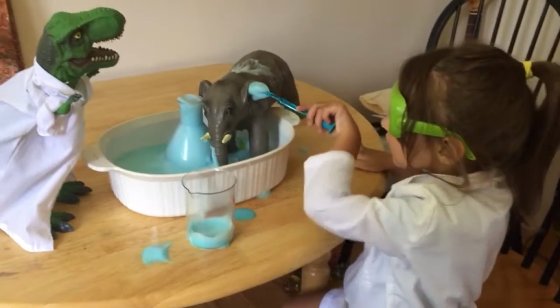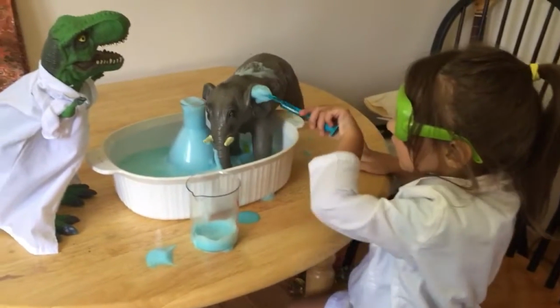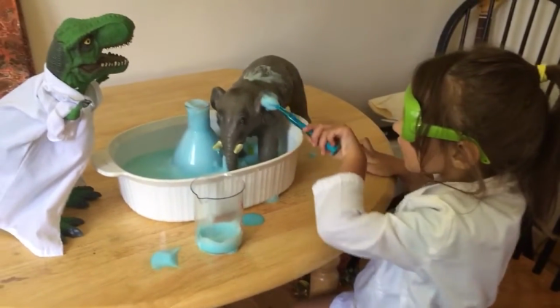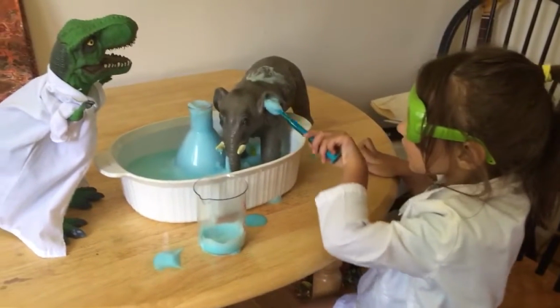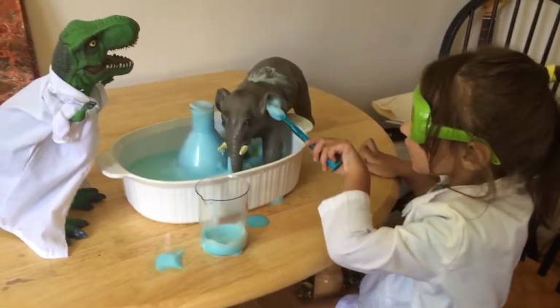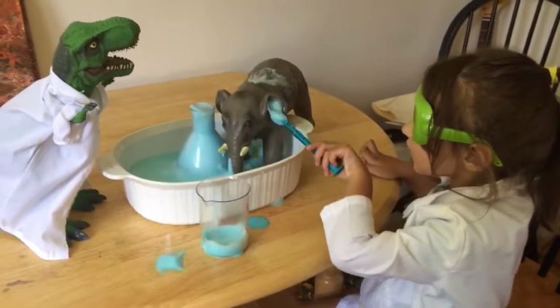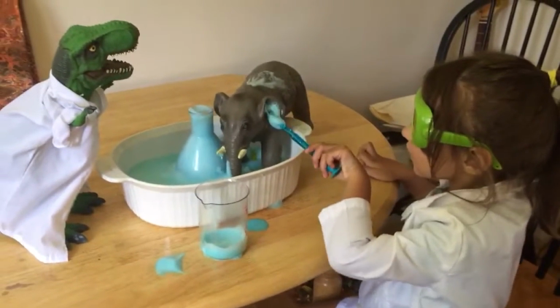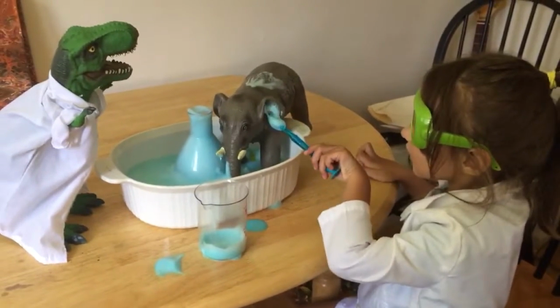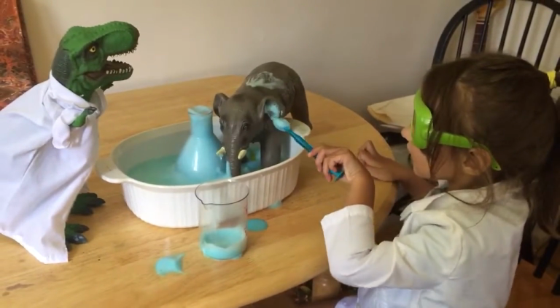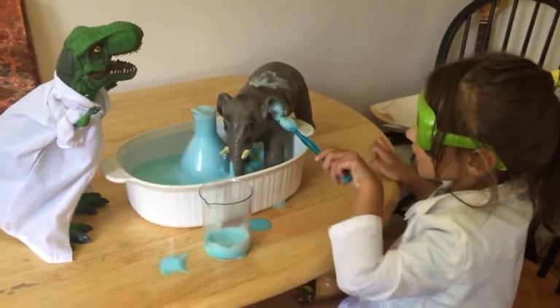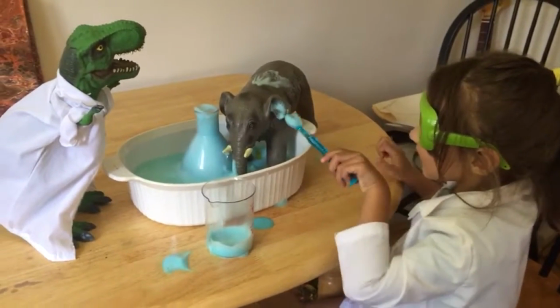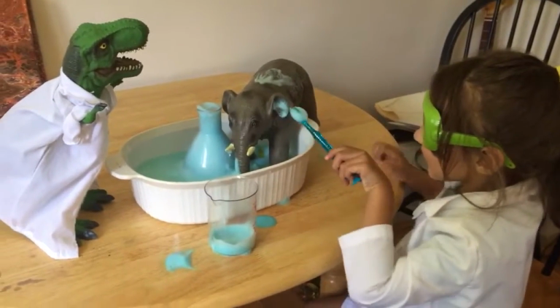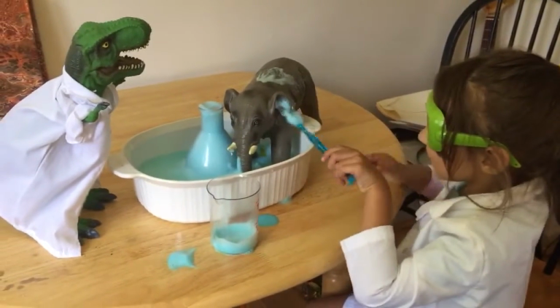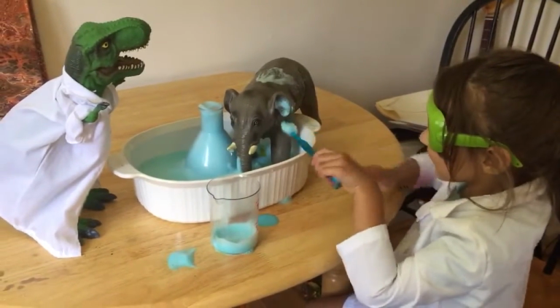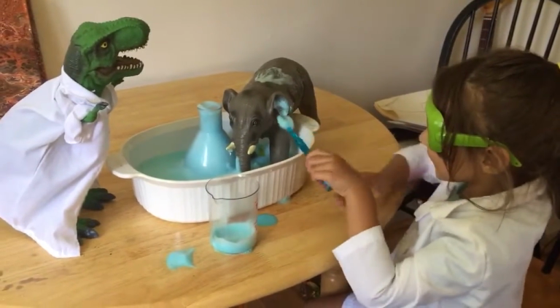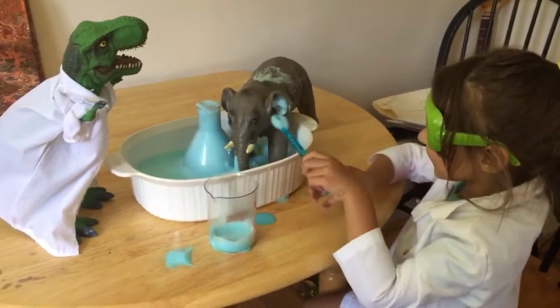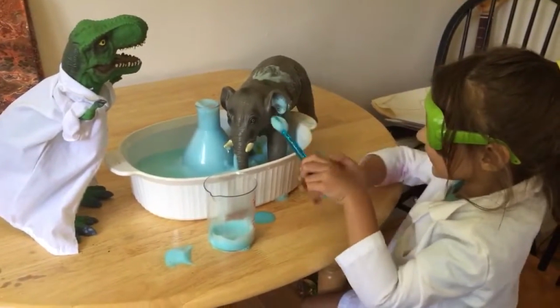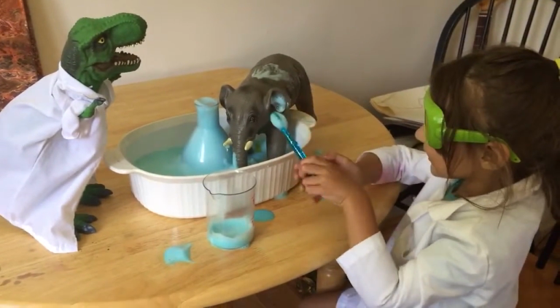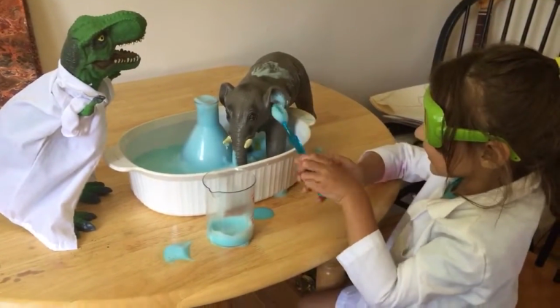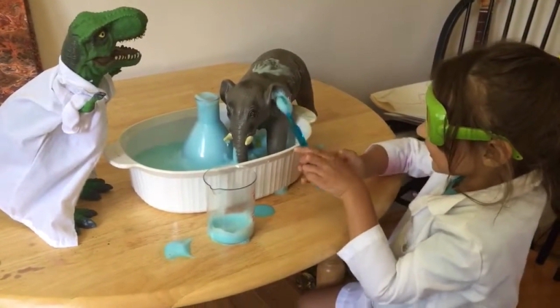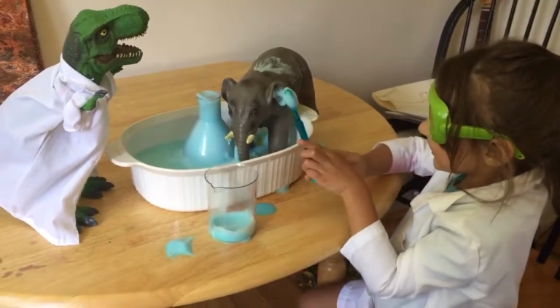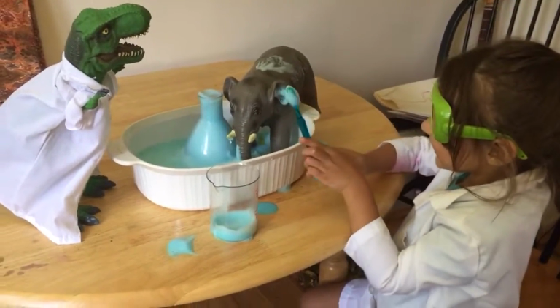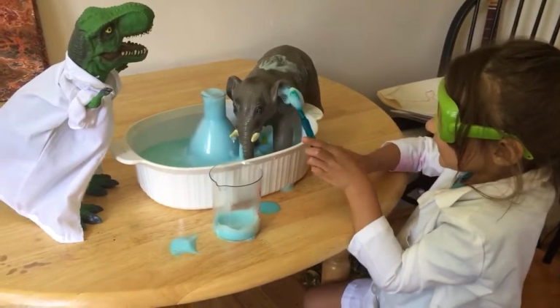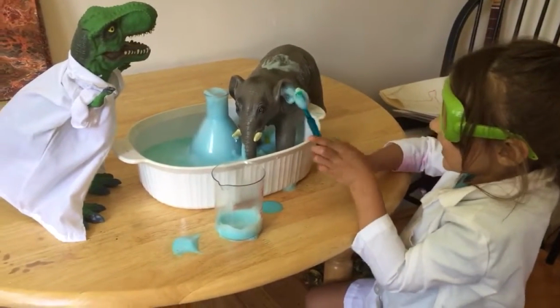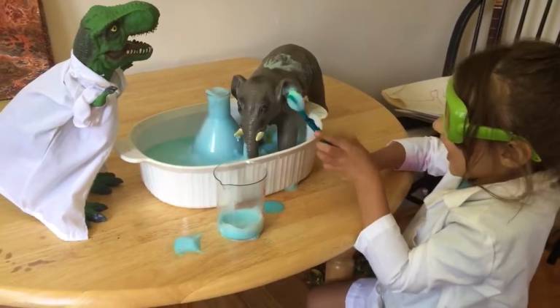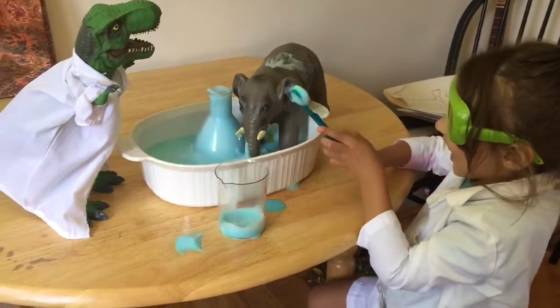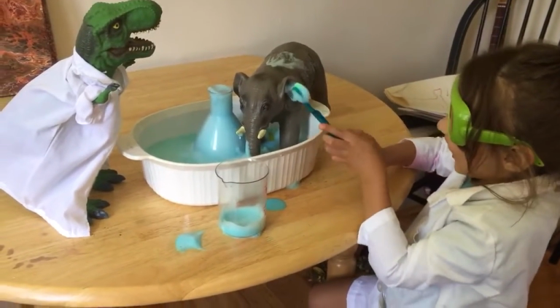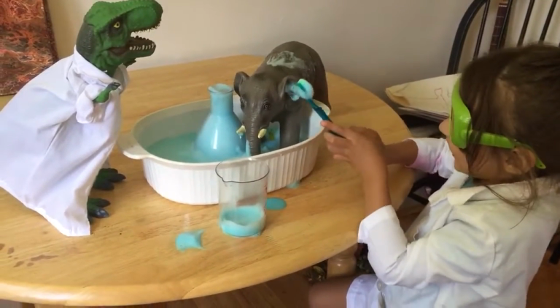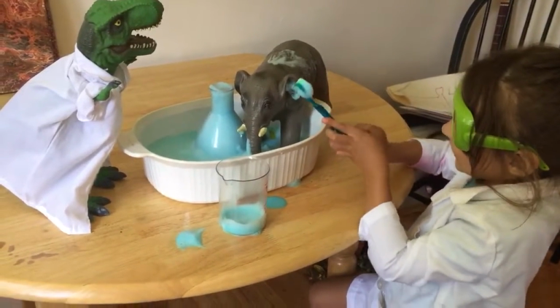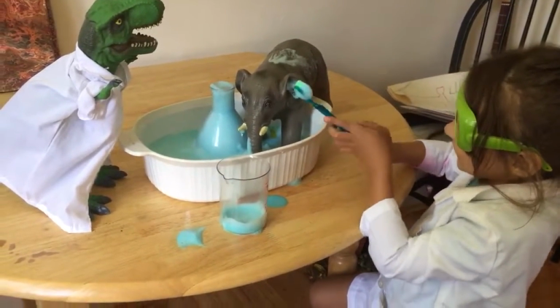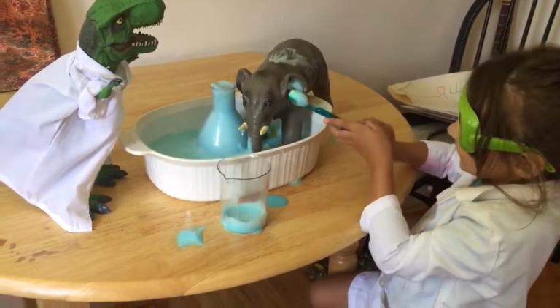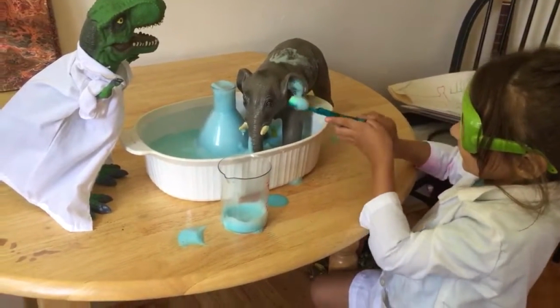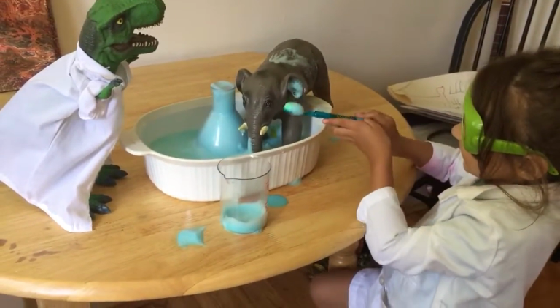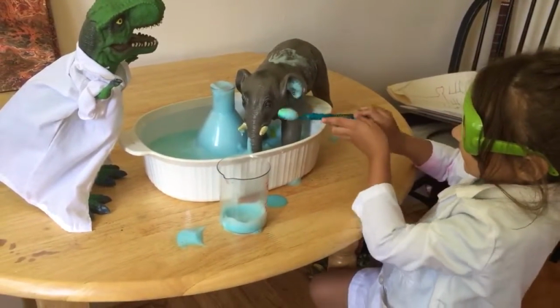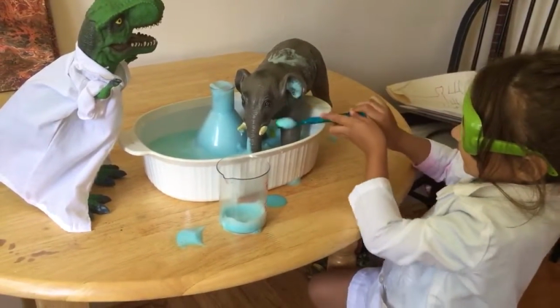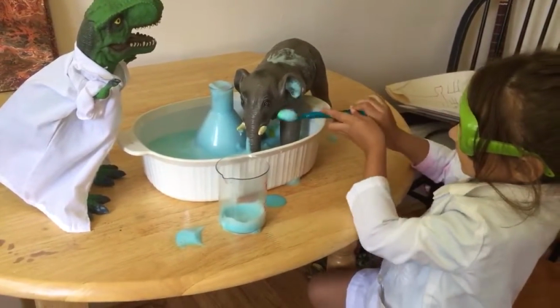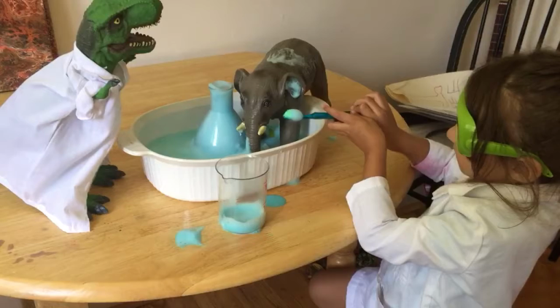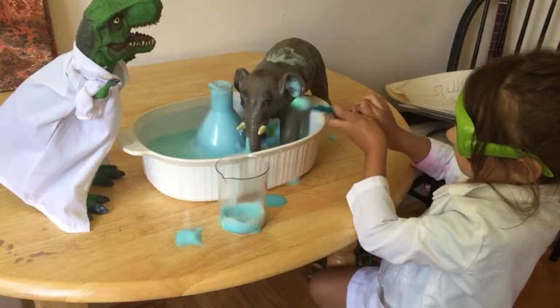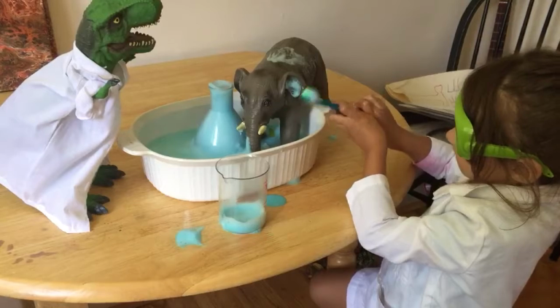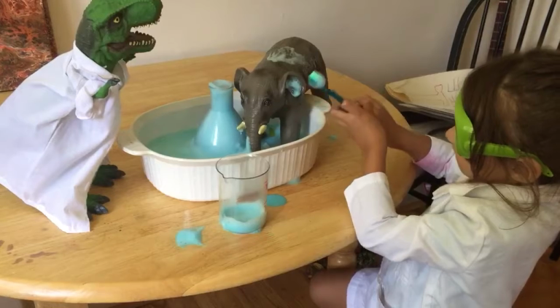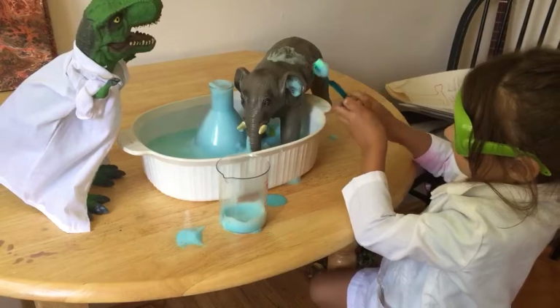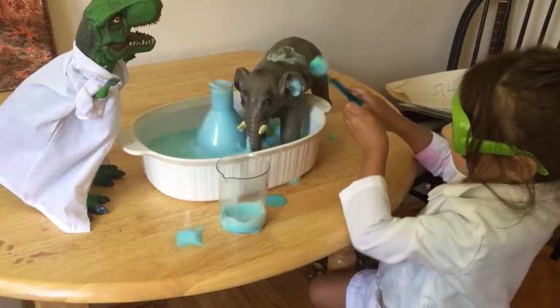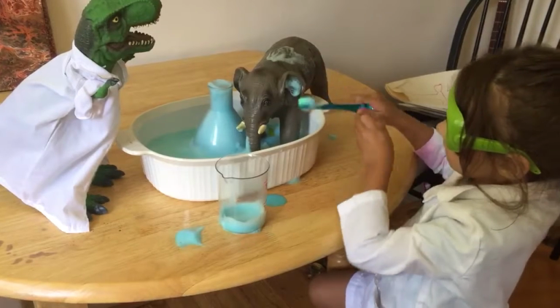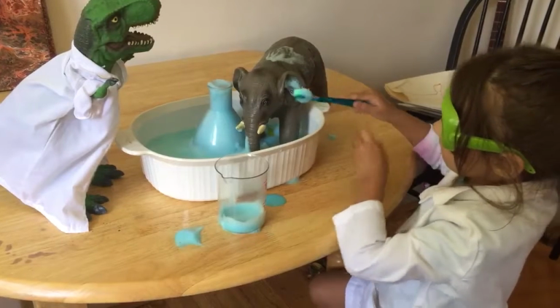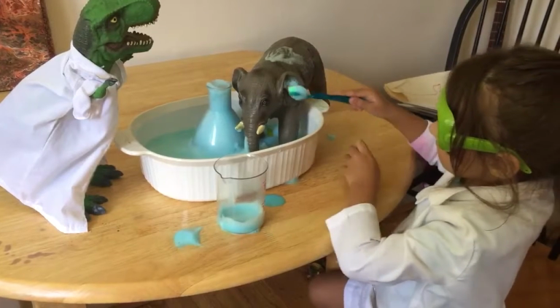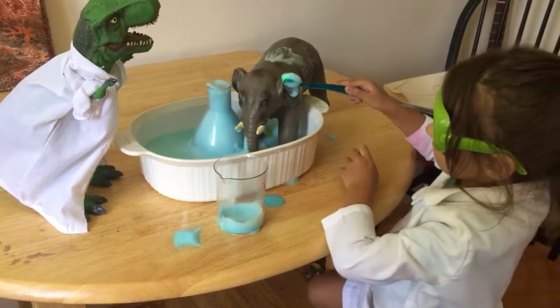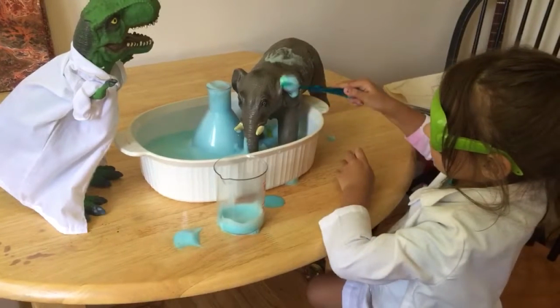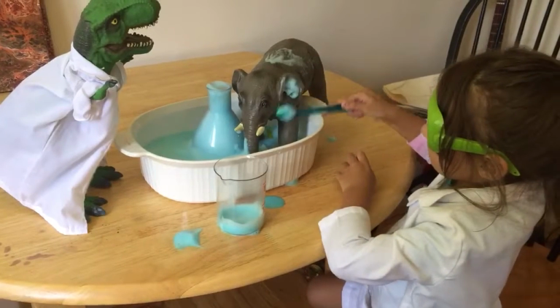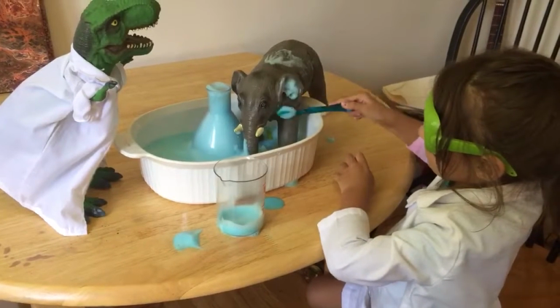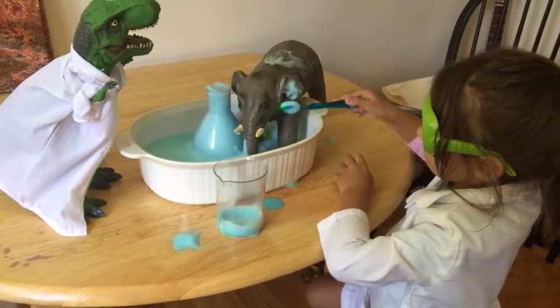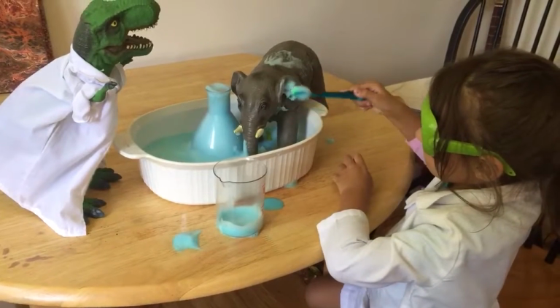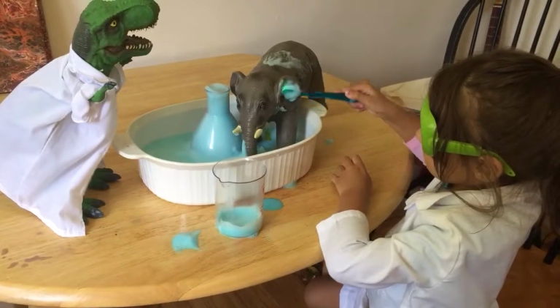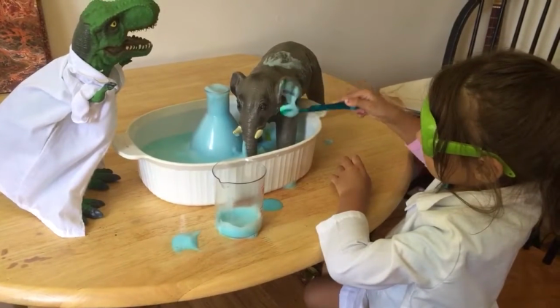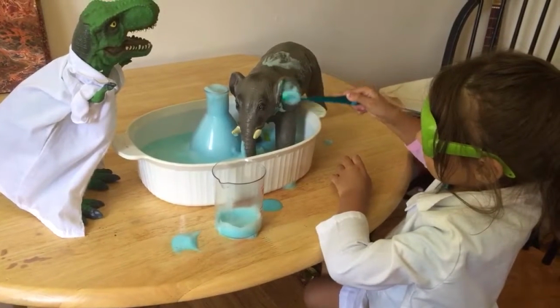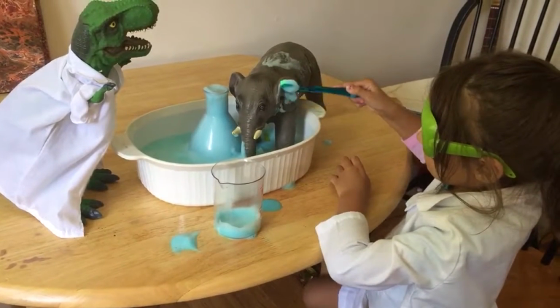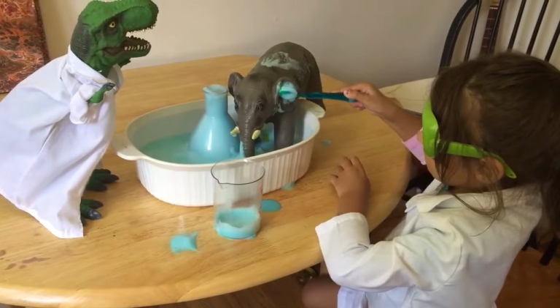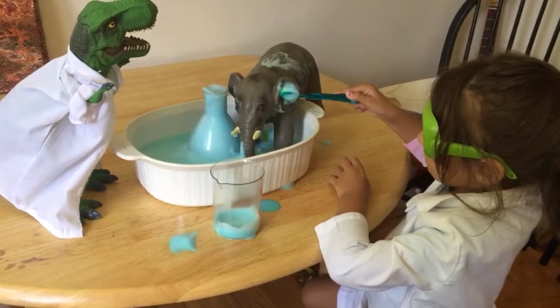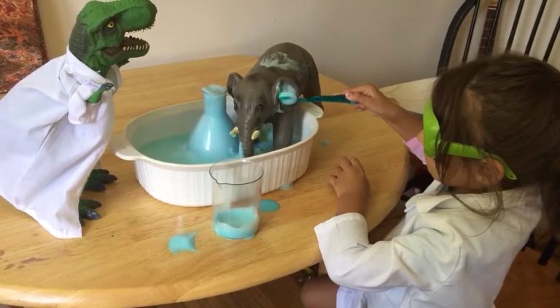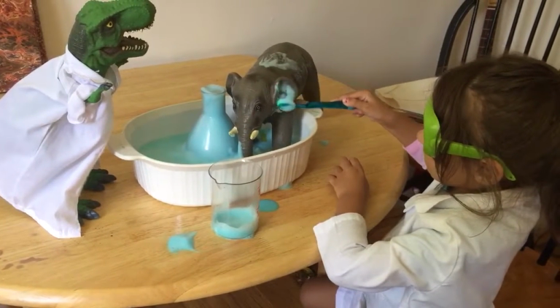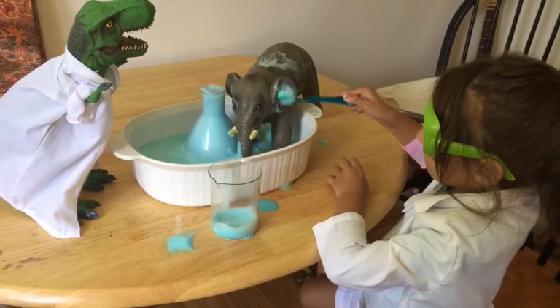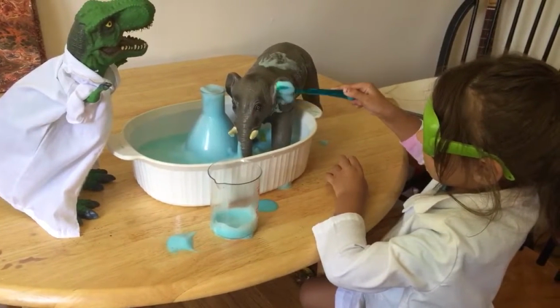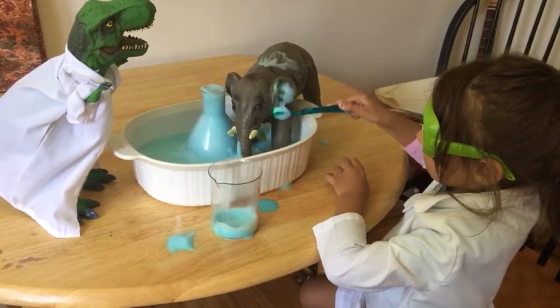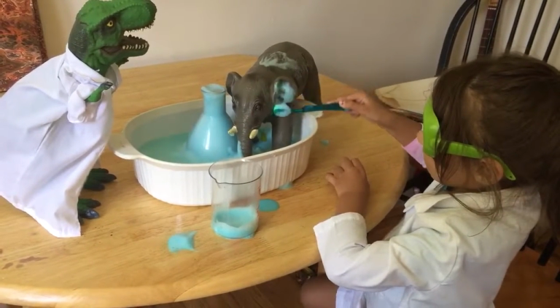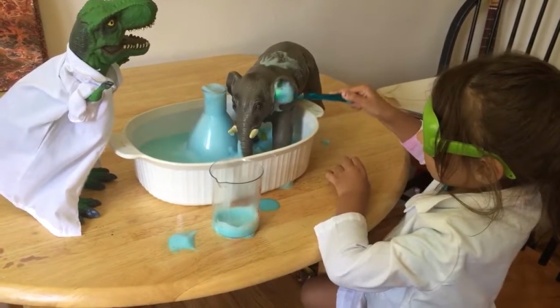He's getting his ears cleaned? Yeah. Wow. He's gonna be super clean now.